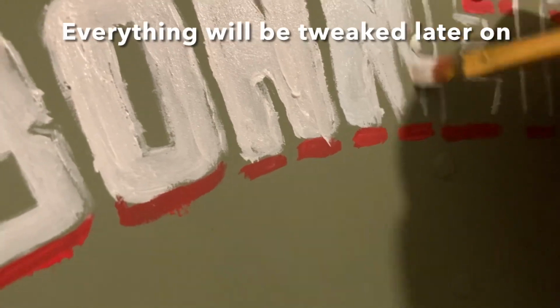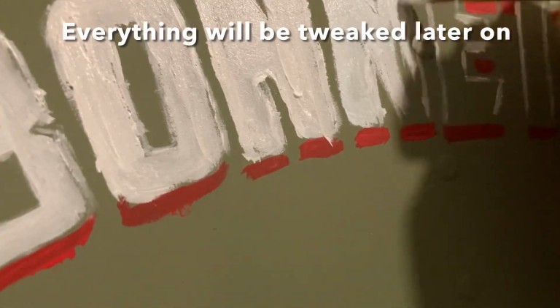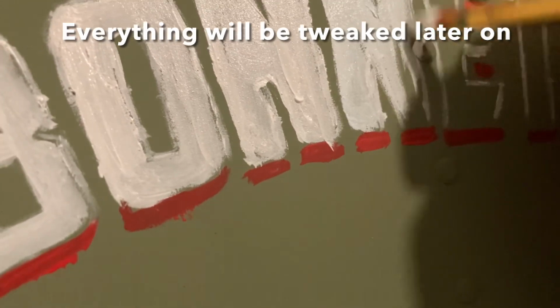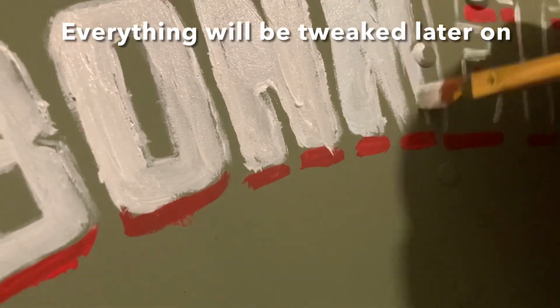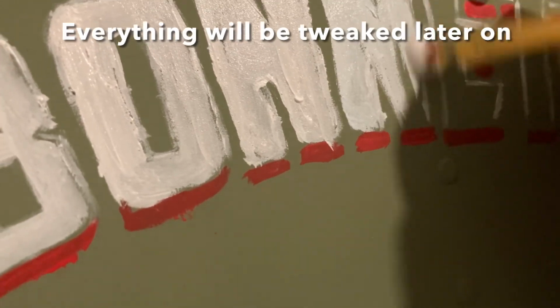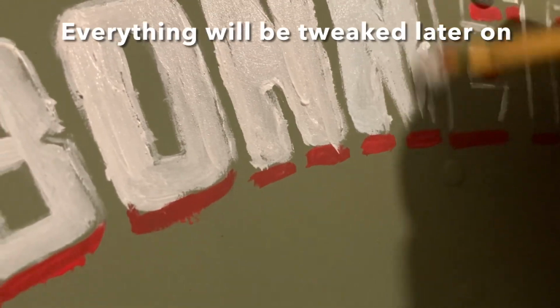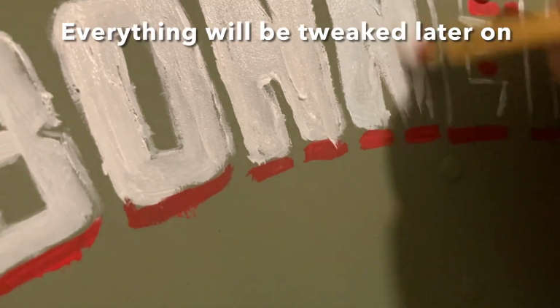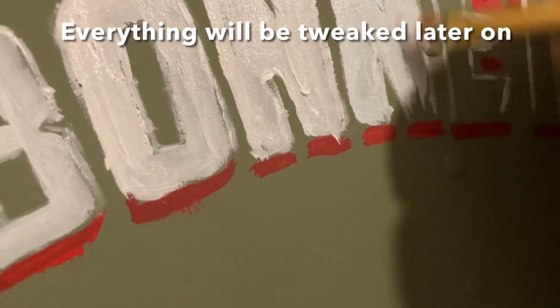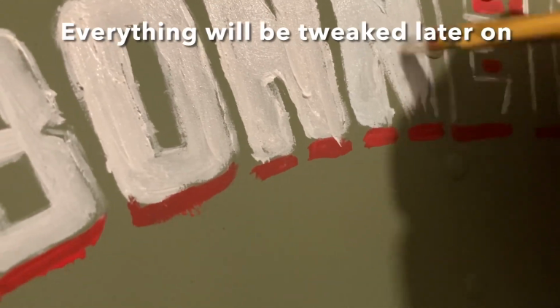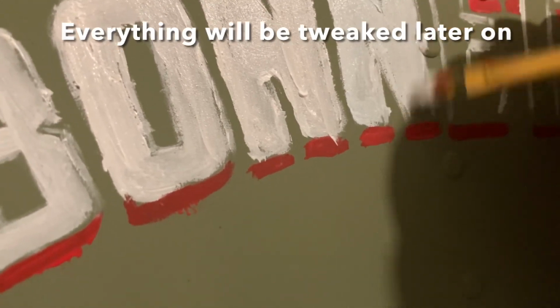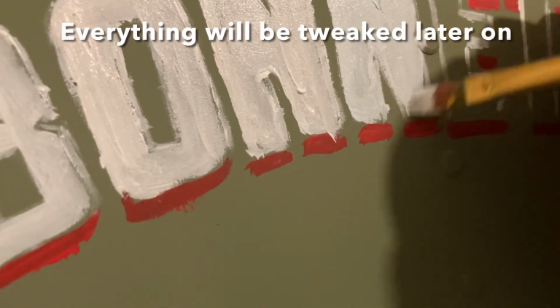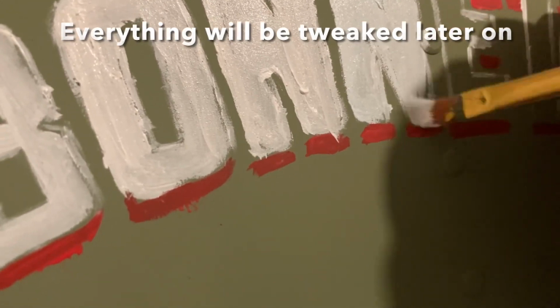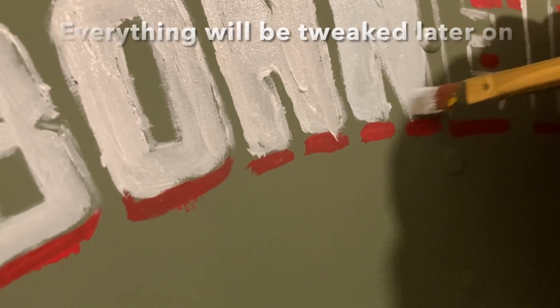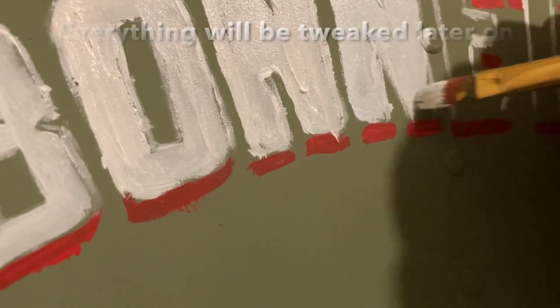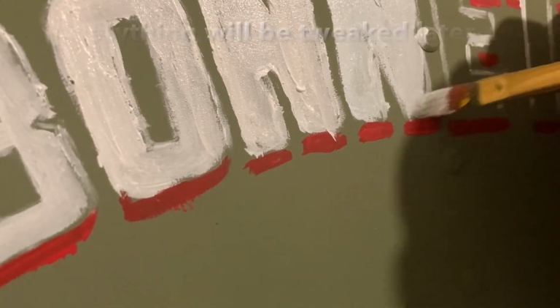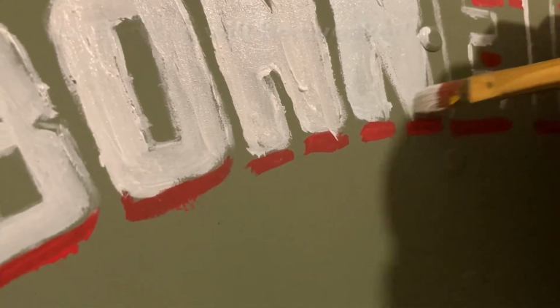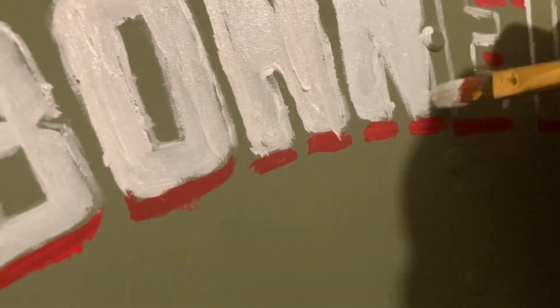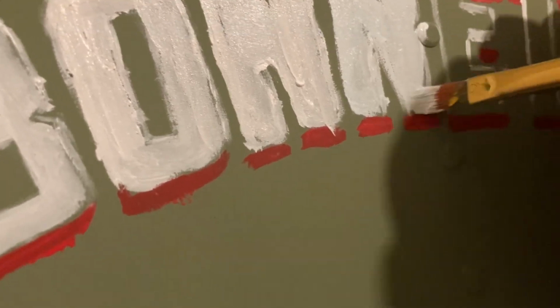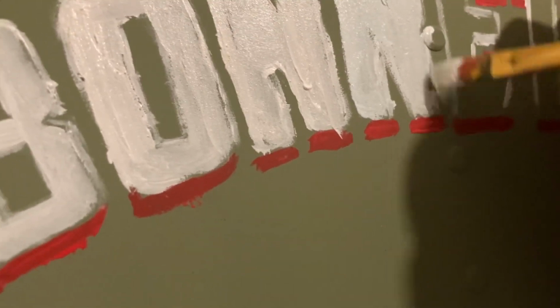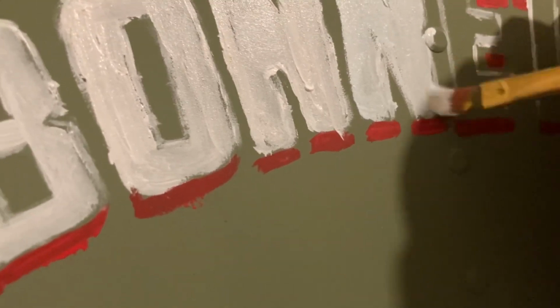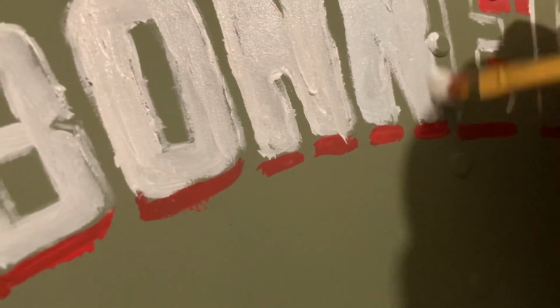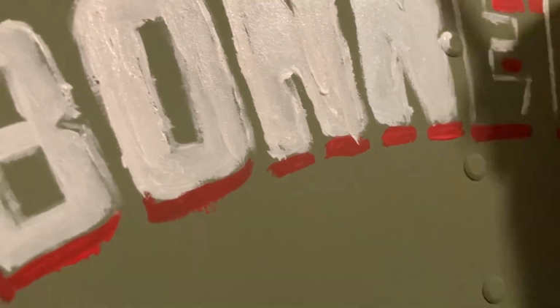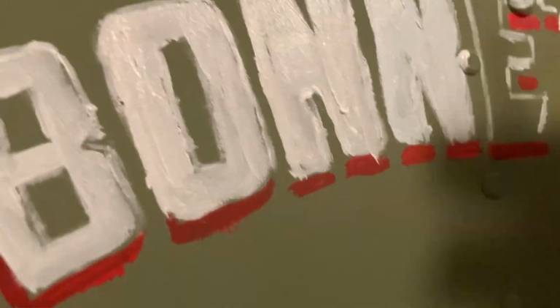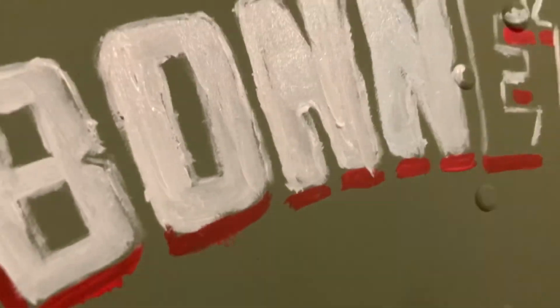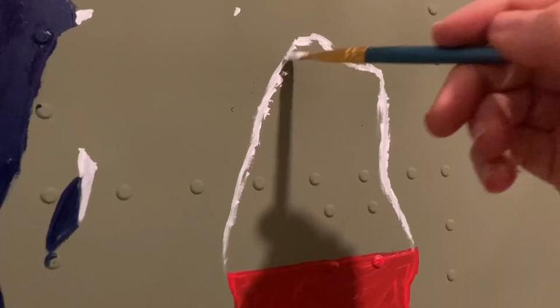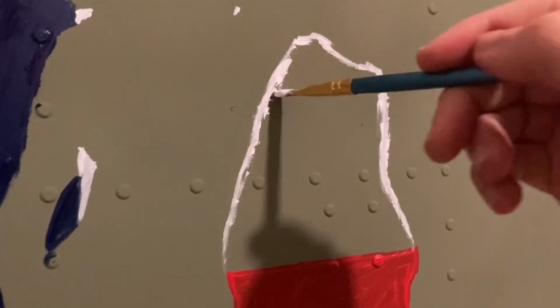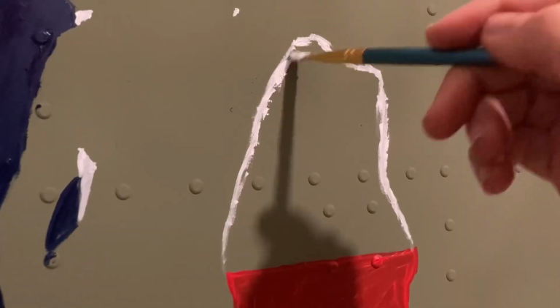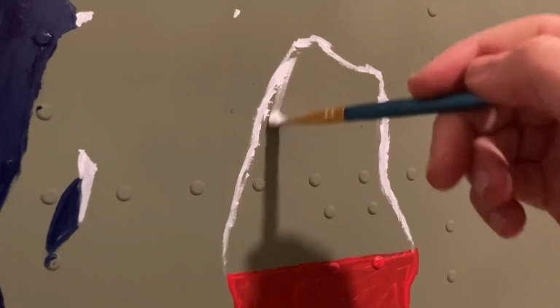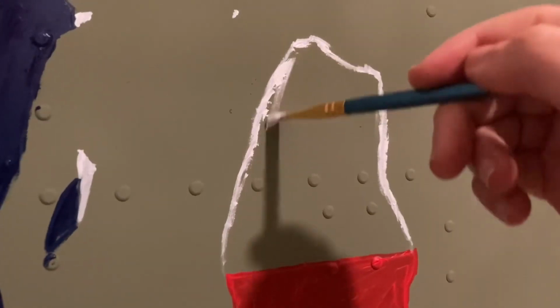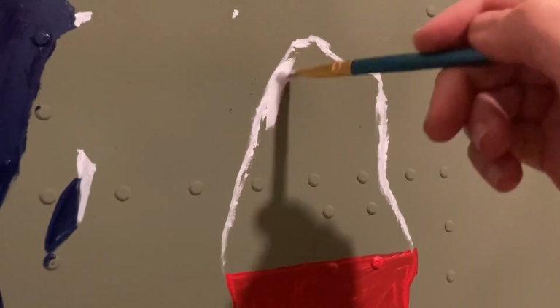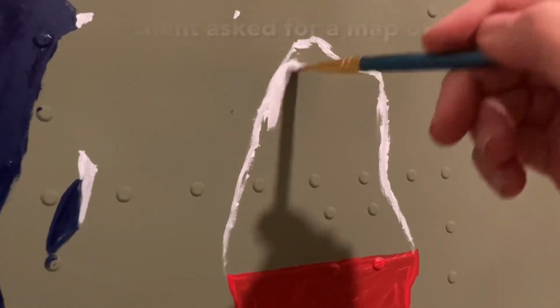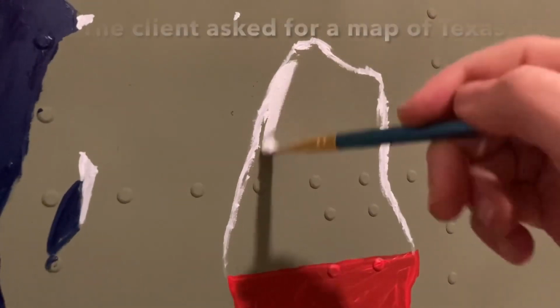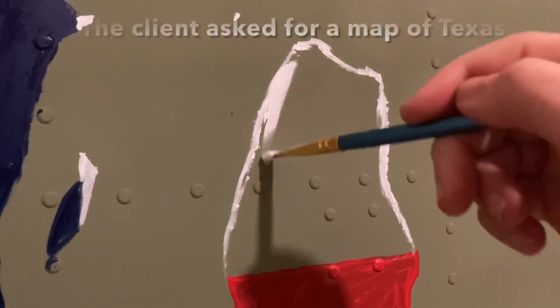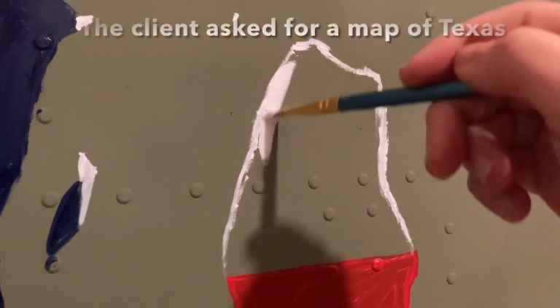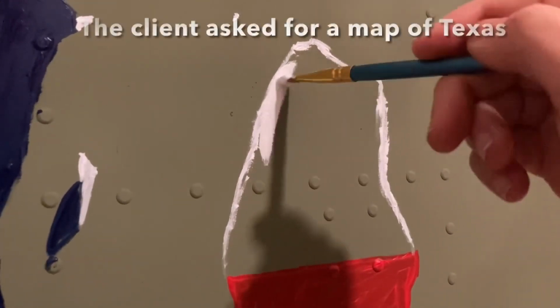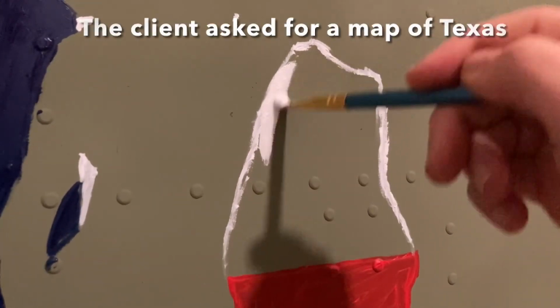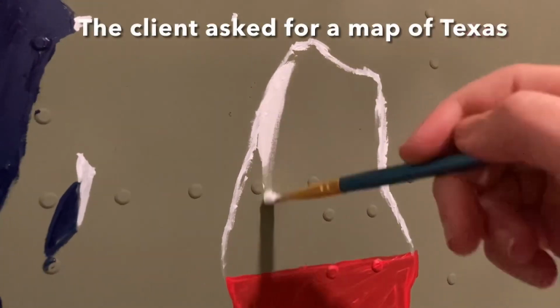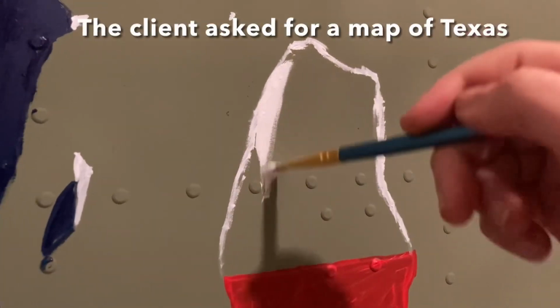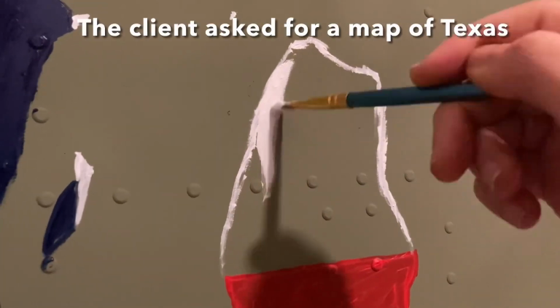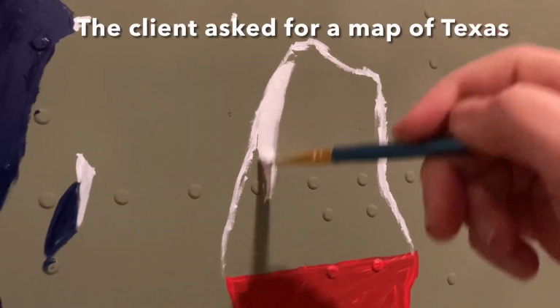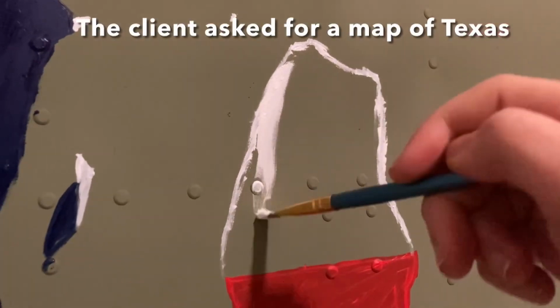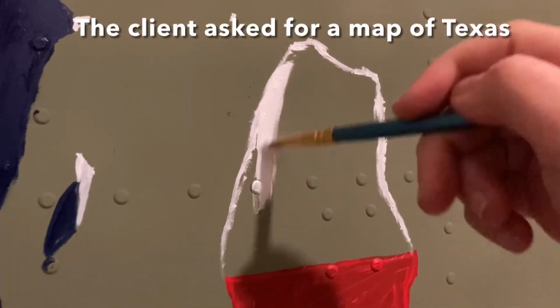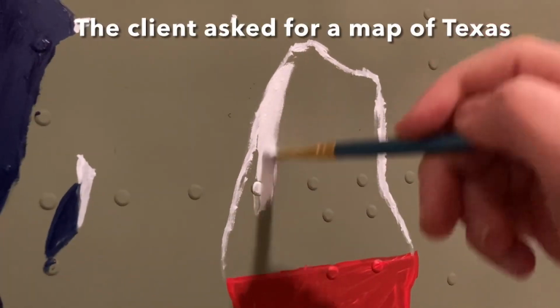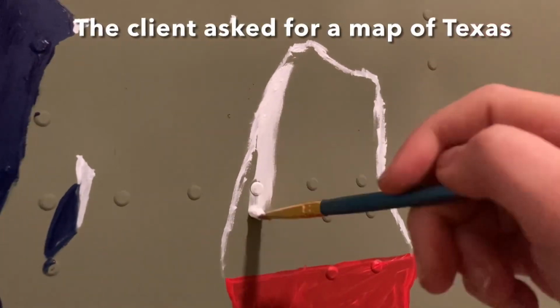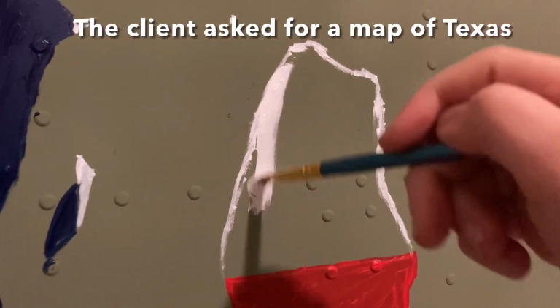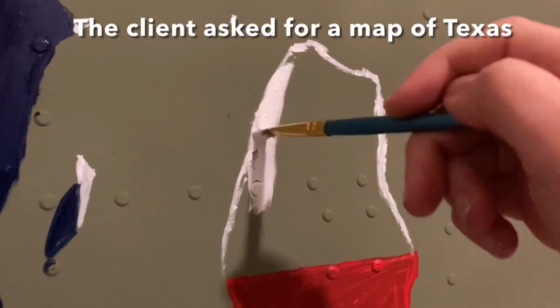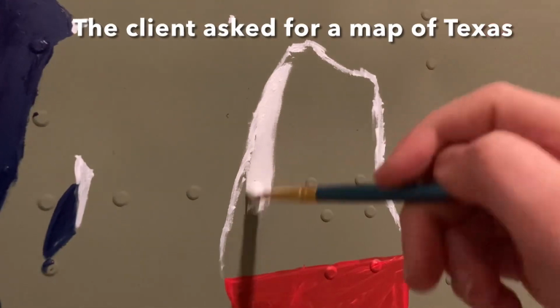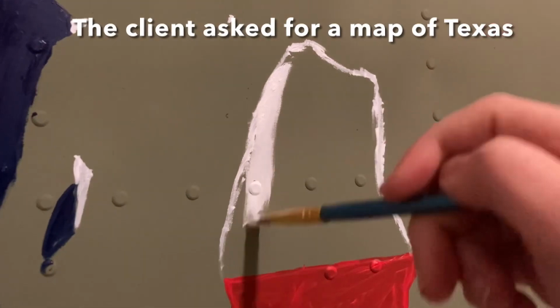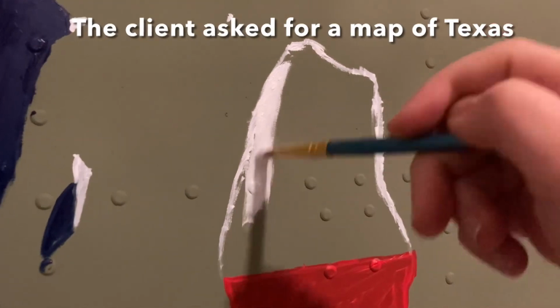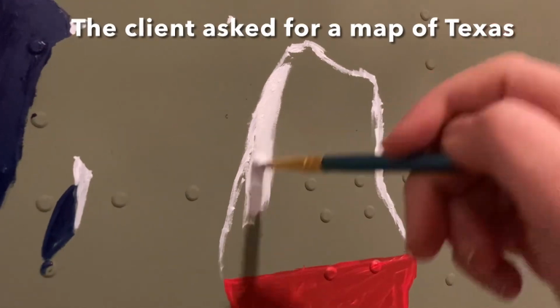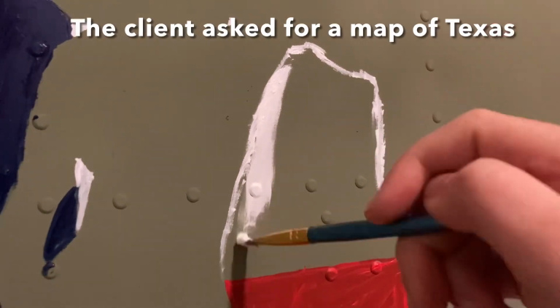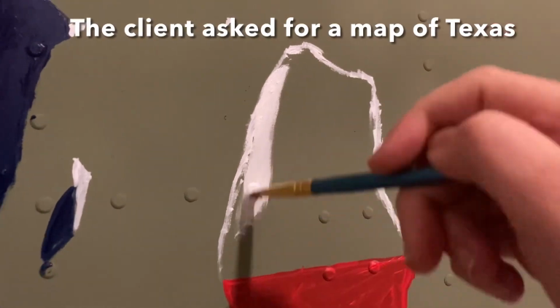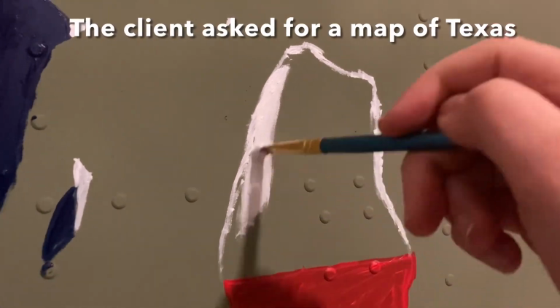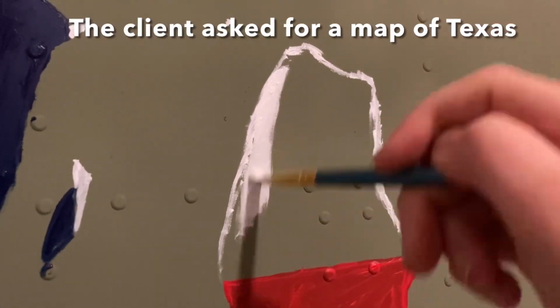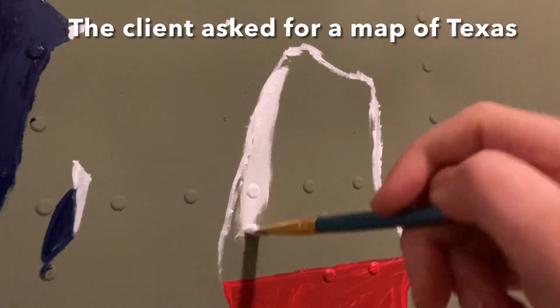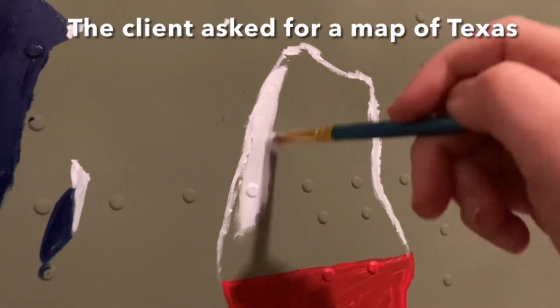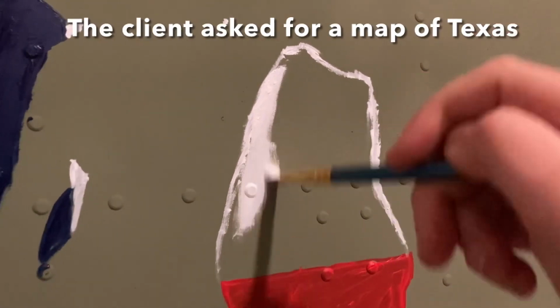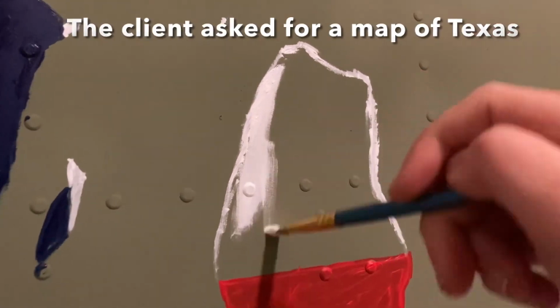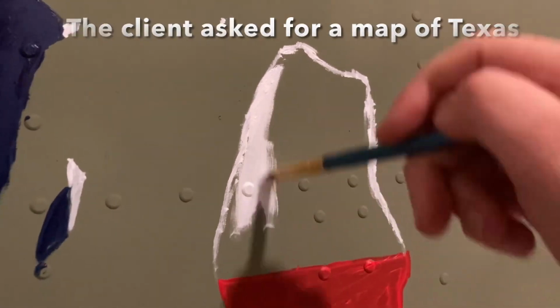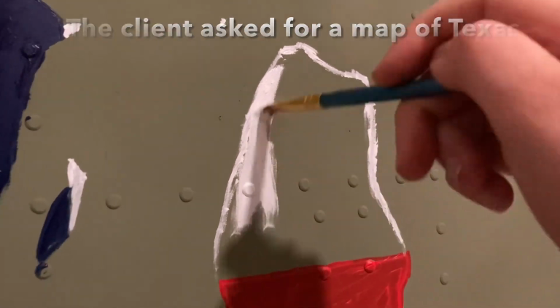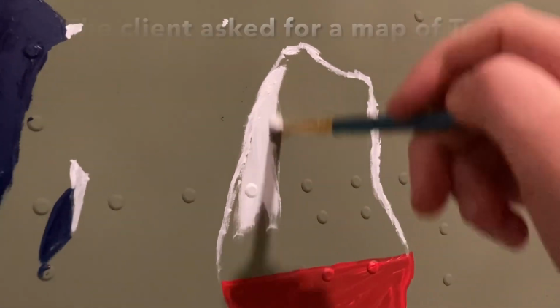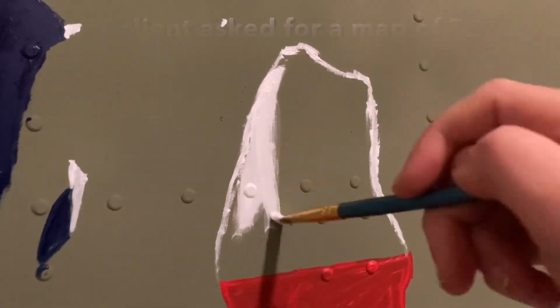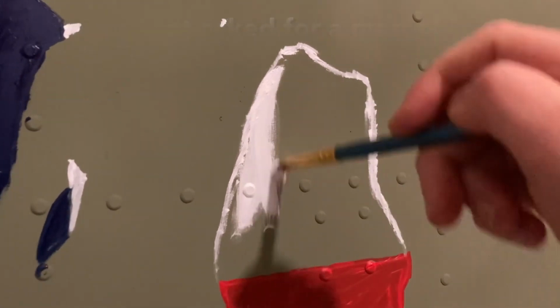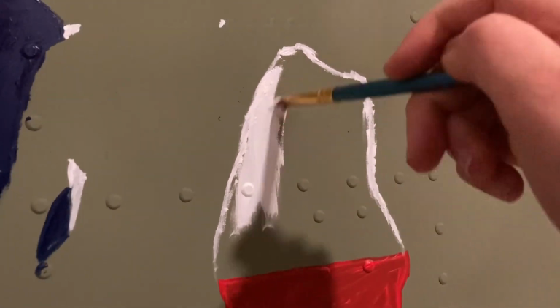The paint is looking pretty rough at this point but it will get tweaked later on as I'm adding more layers of paint and more details to it.